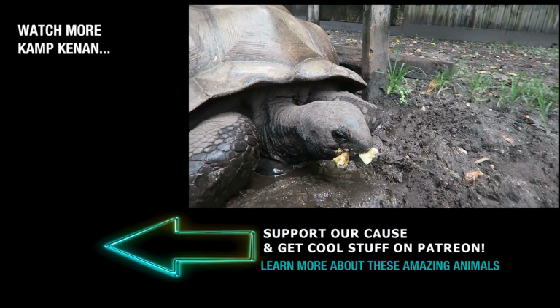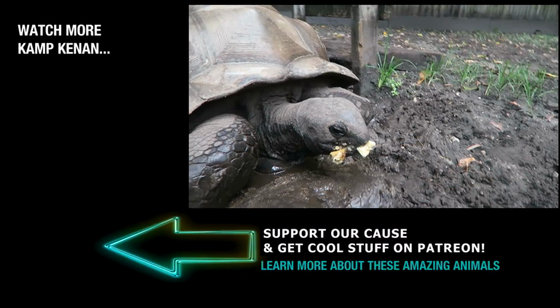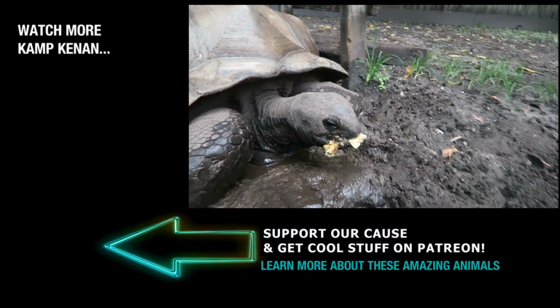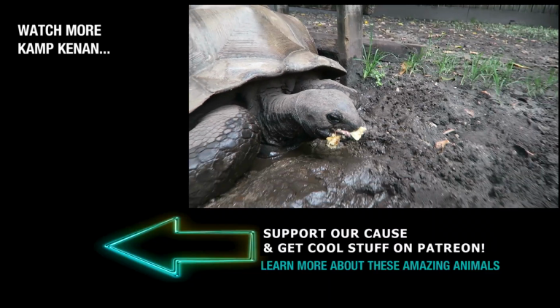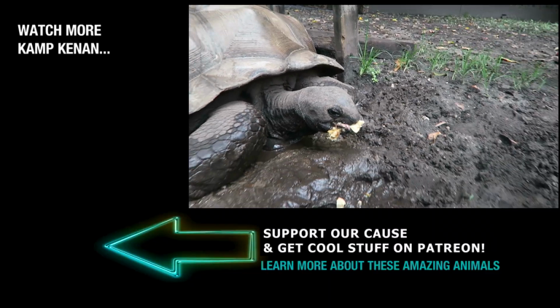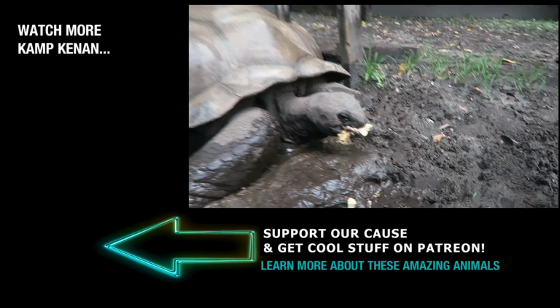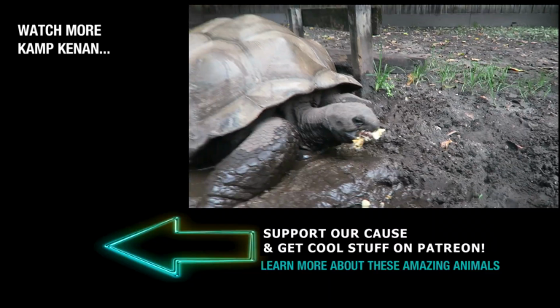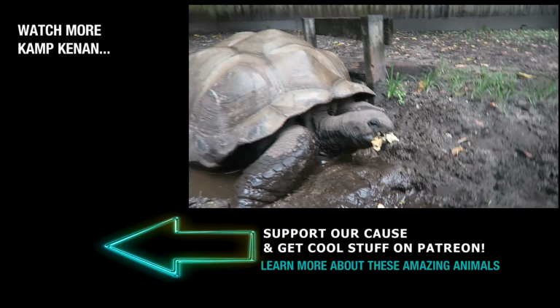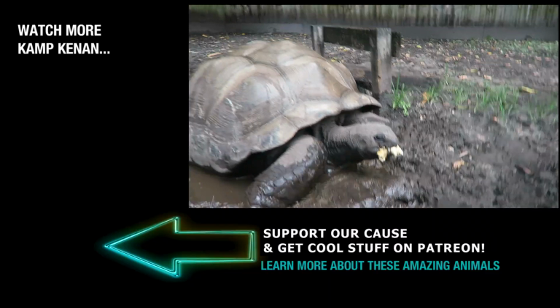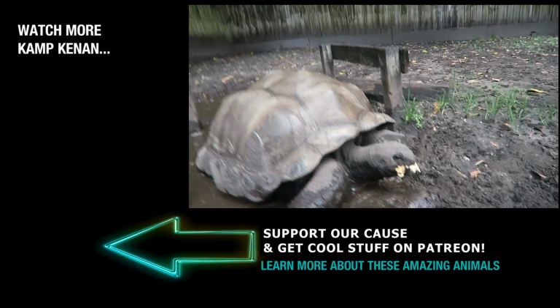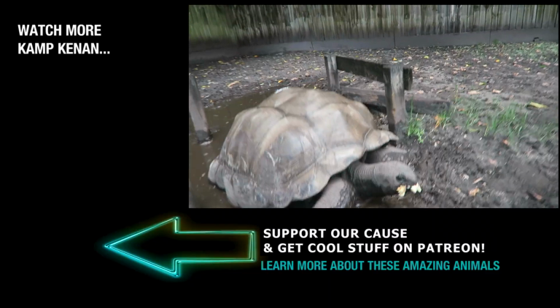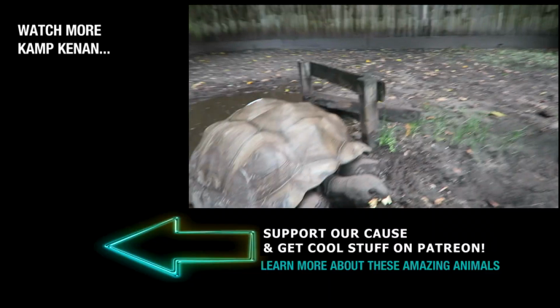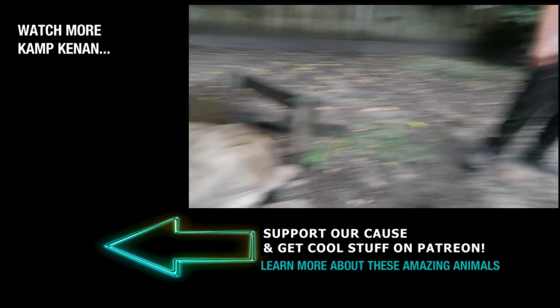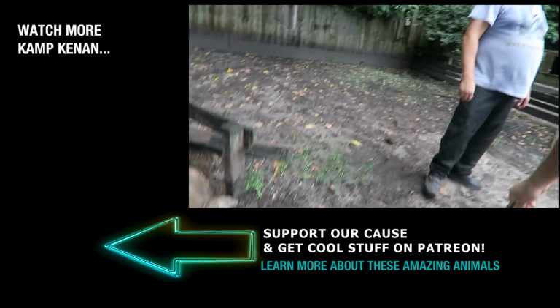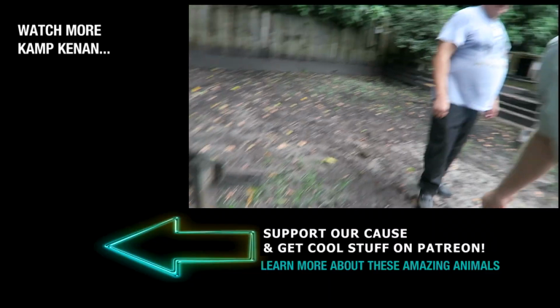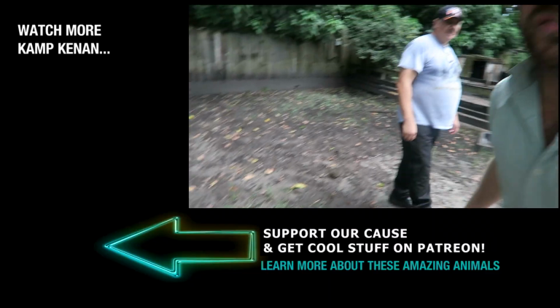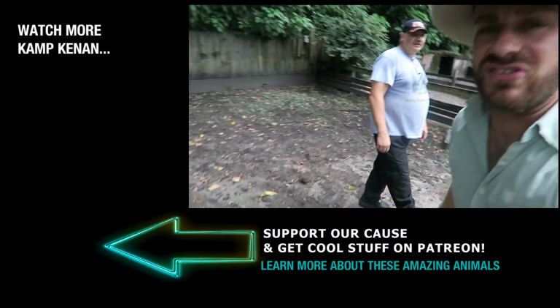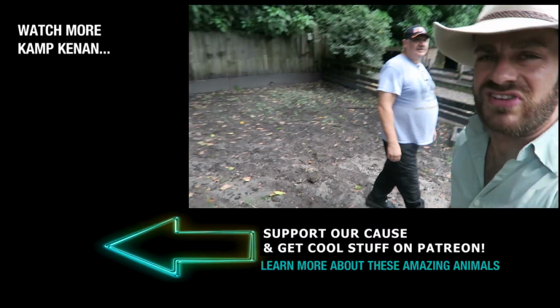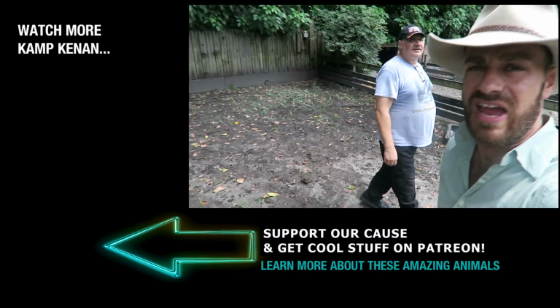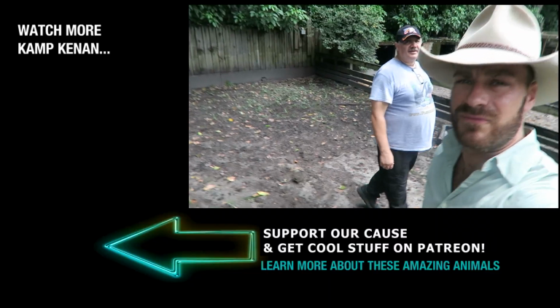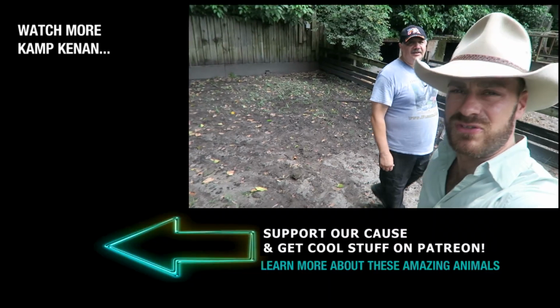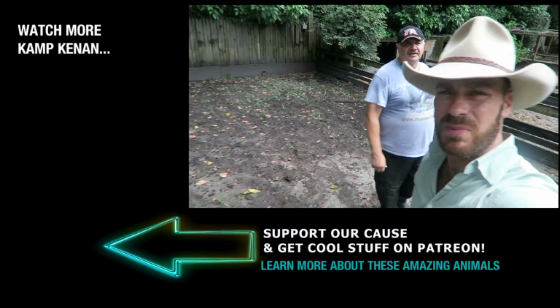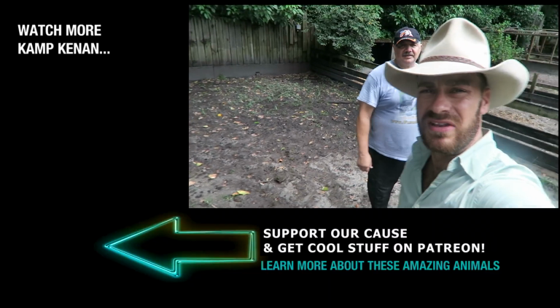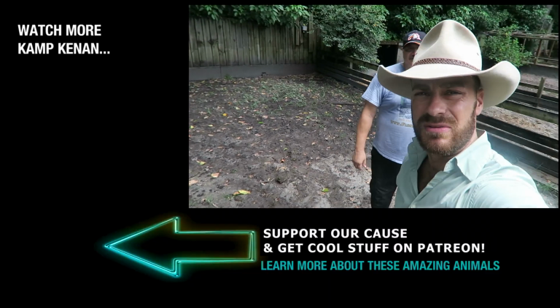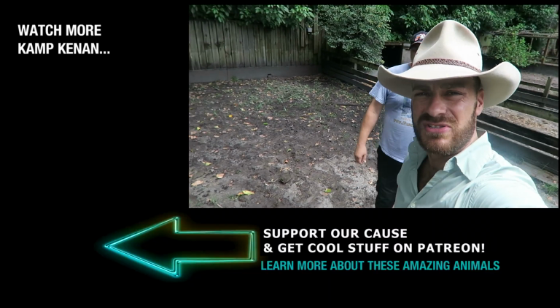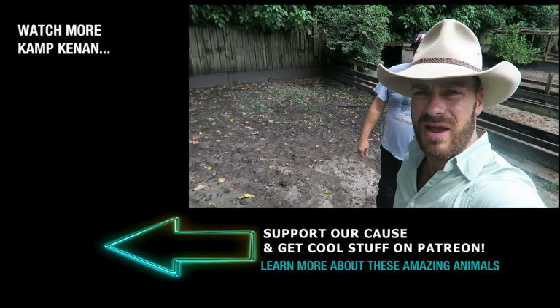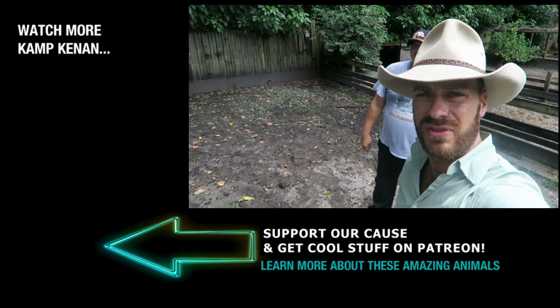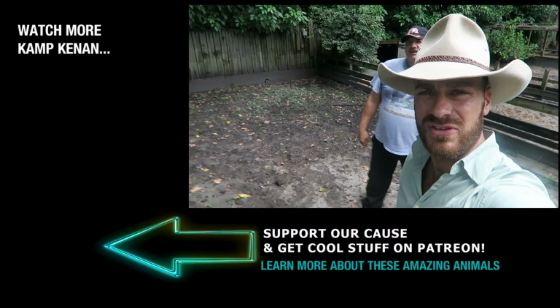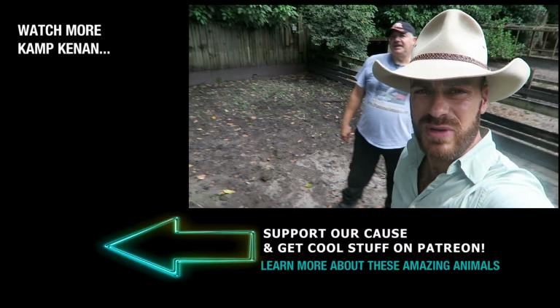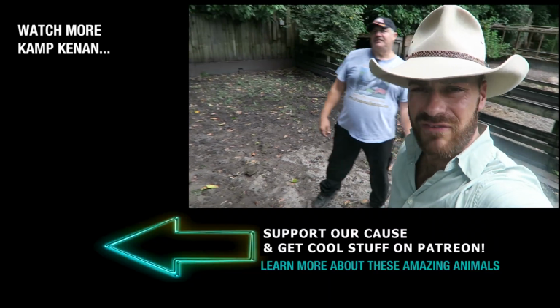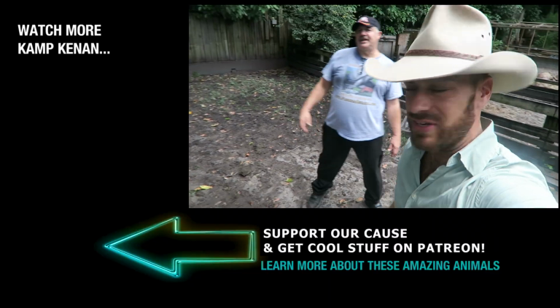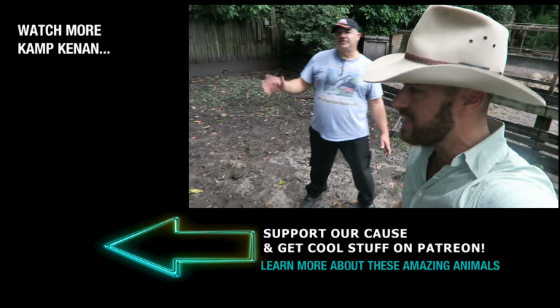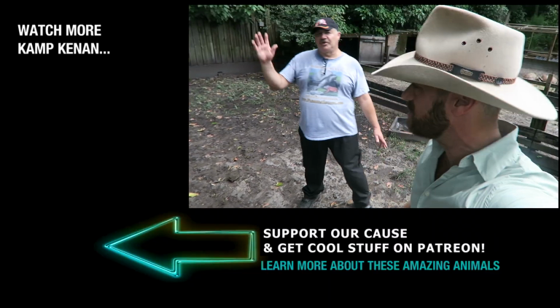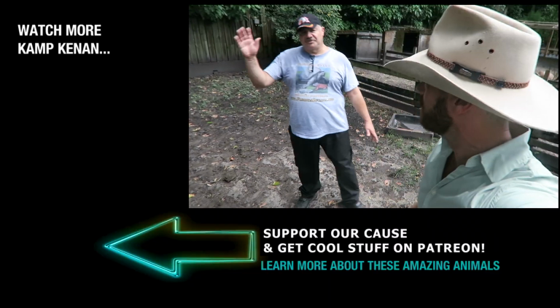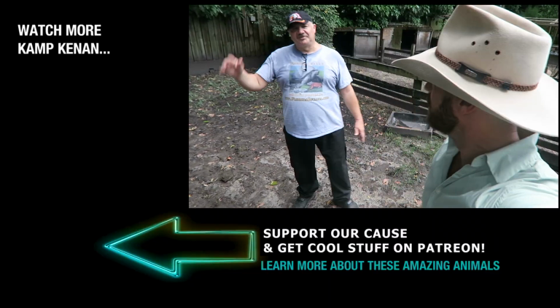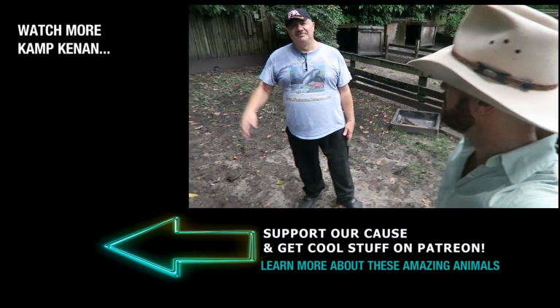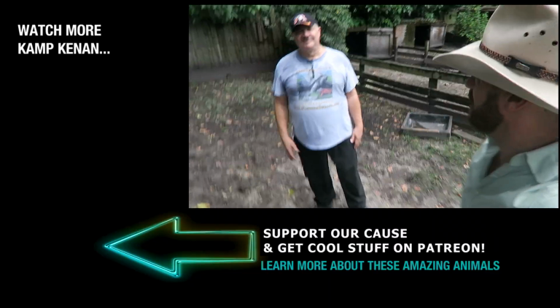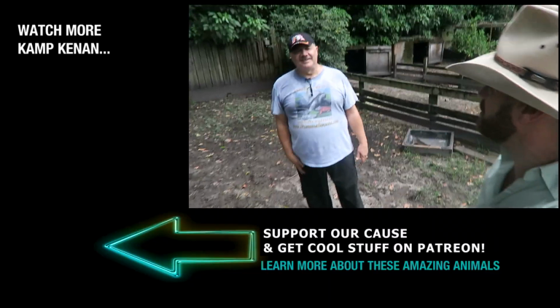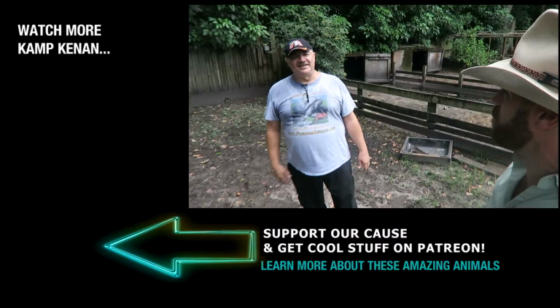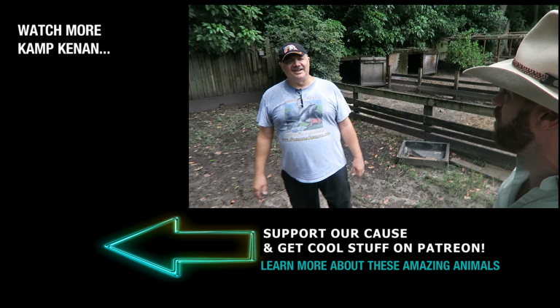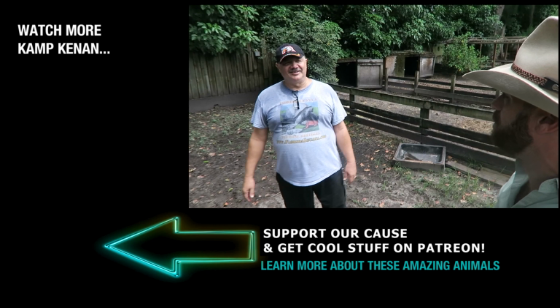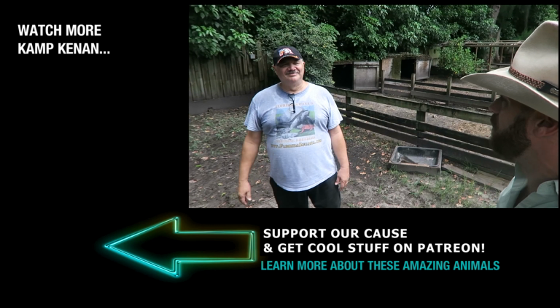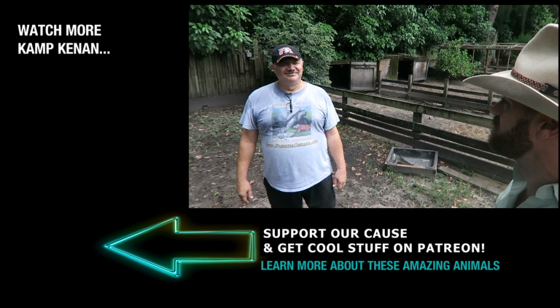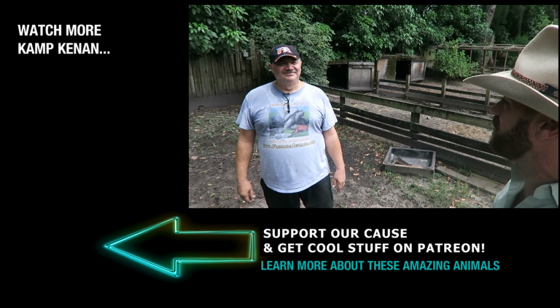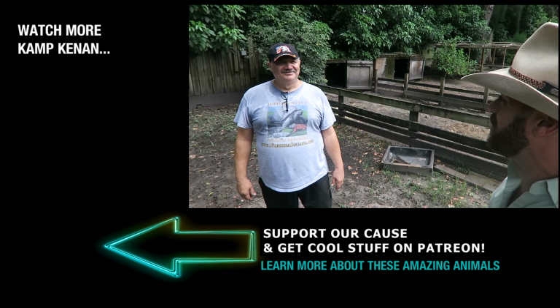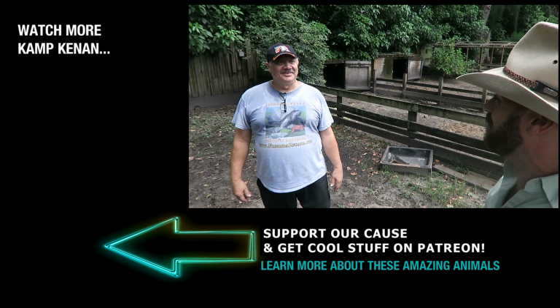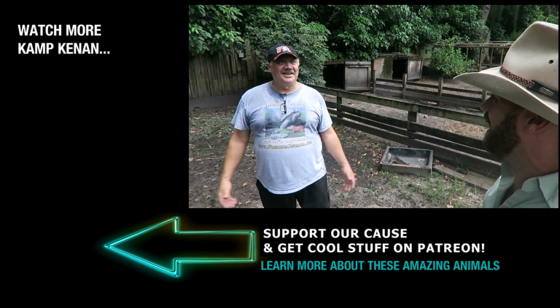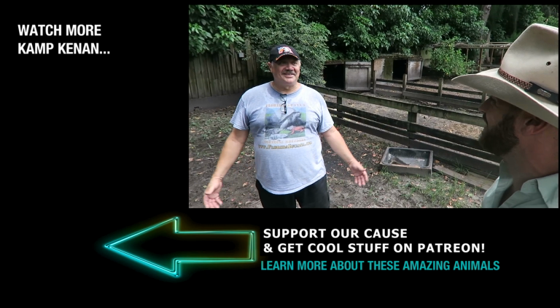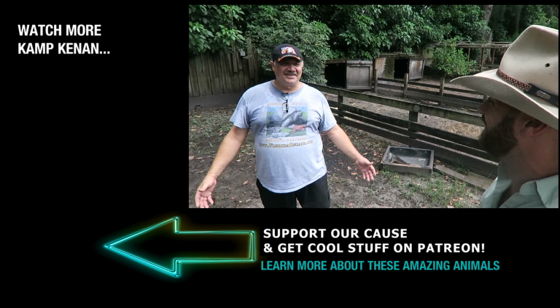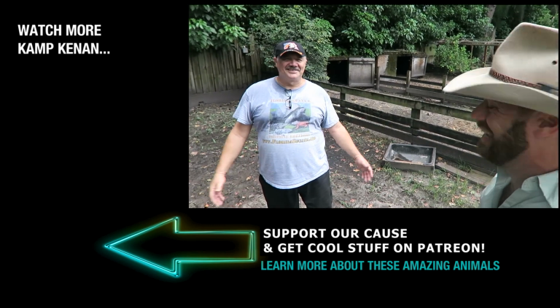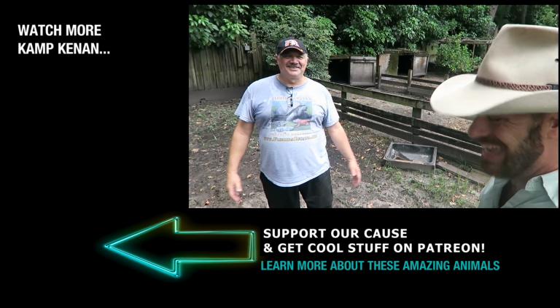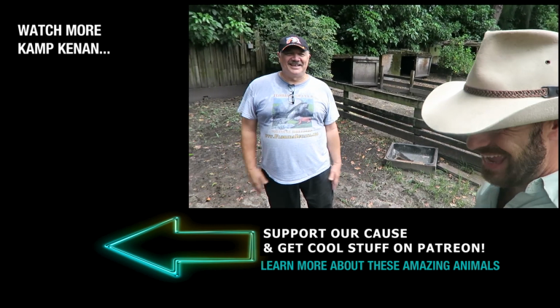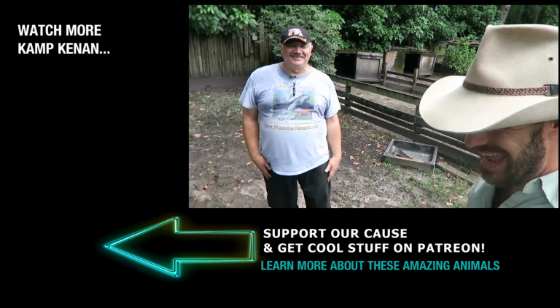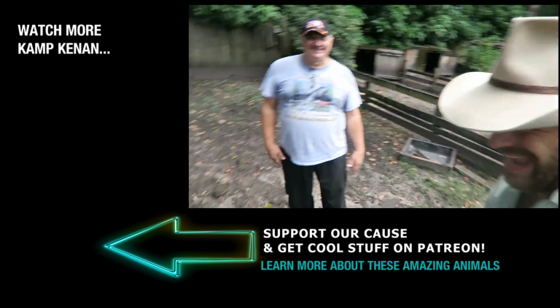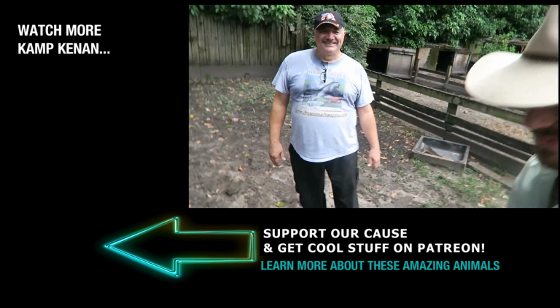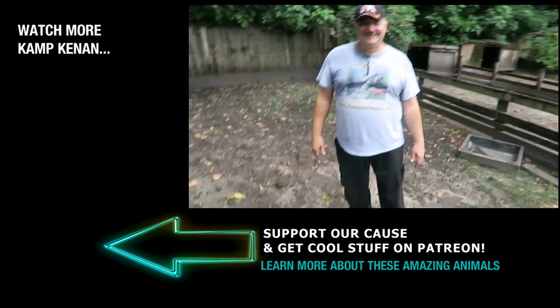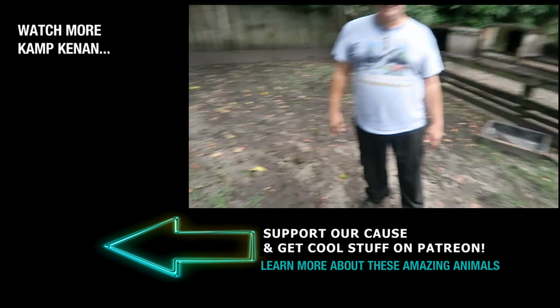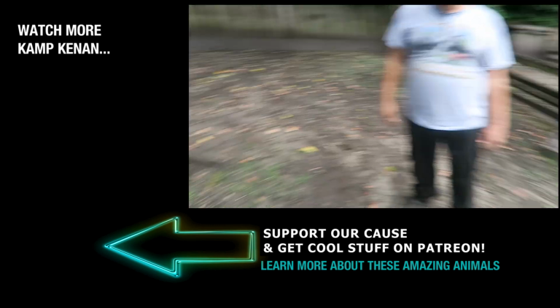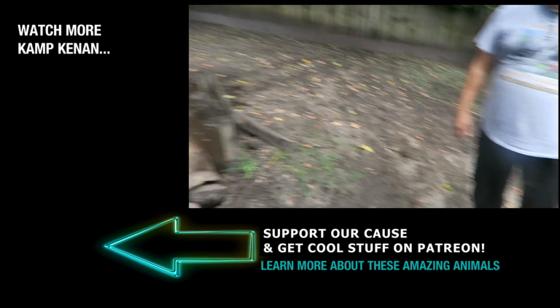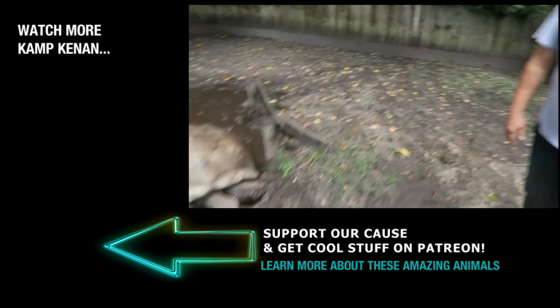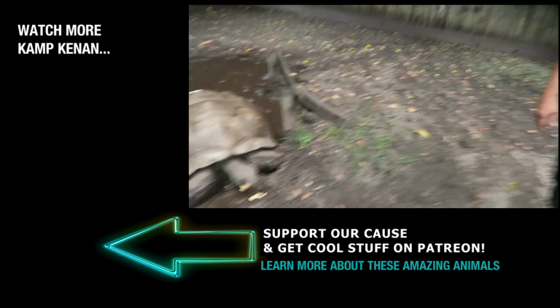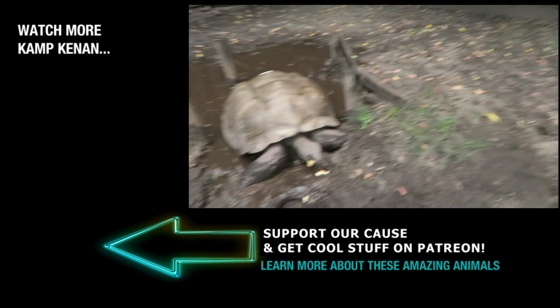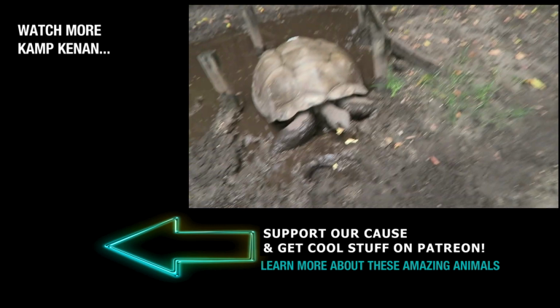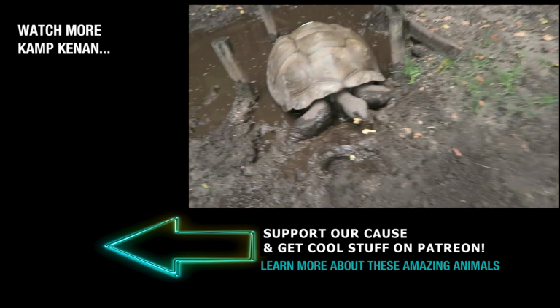All right everybody, thanks so much to Sam for spending some time with us. We have a nice long bonus video. Thanks a lot — we'll see you later, take care.